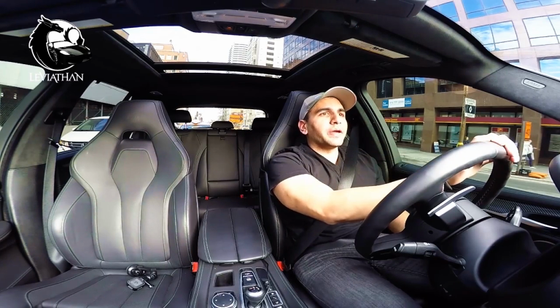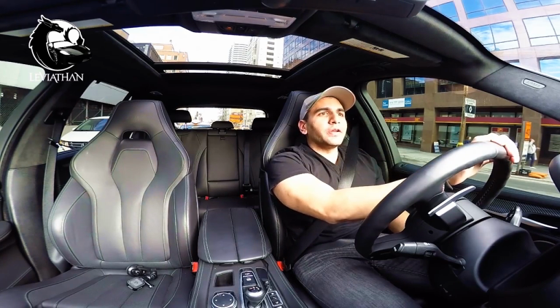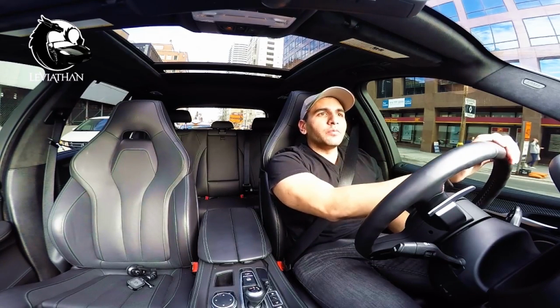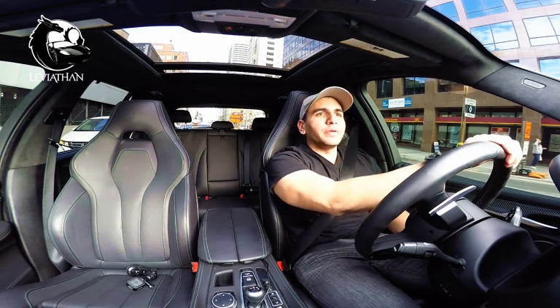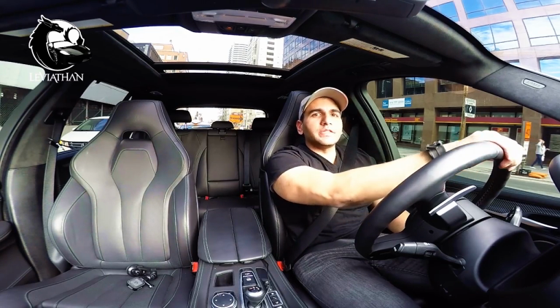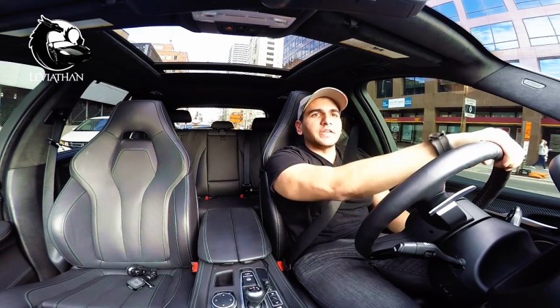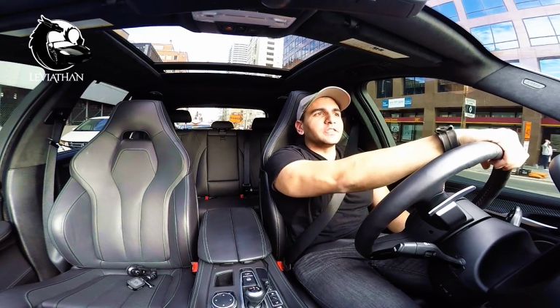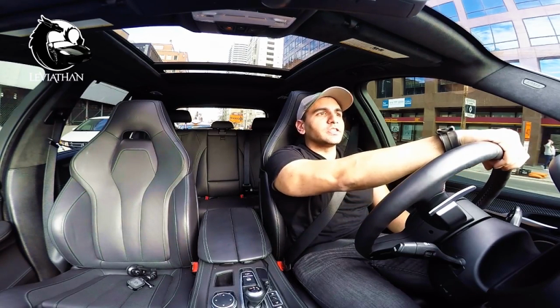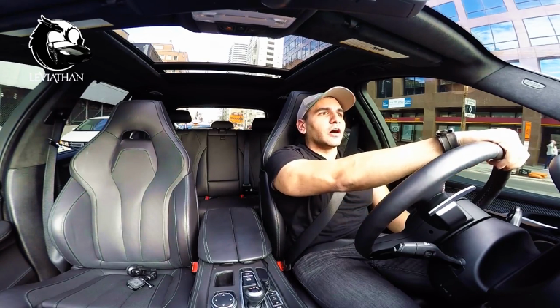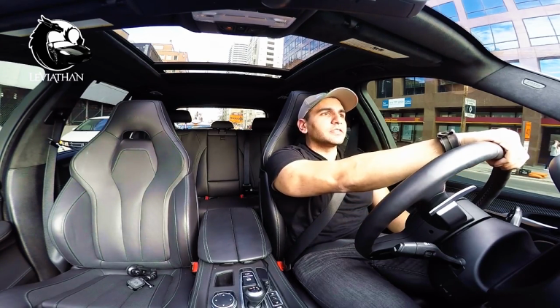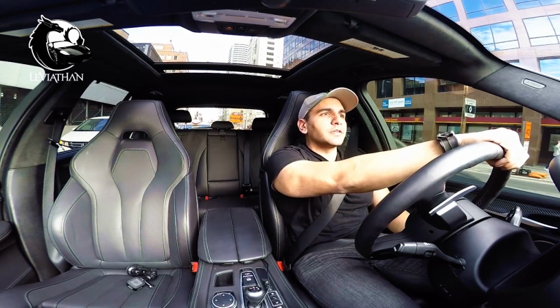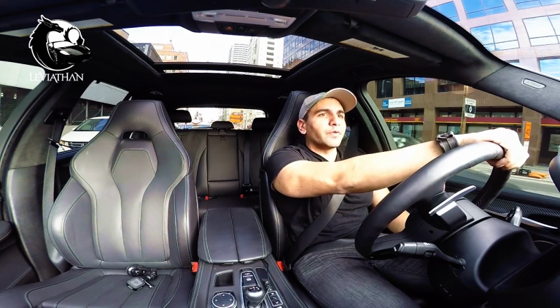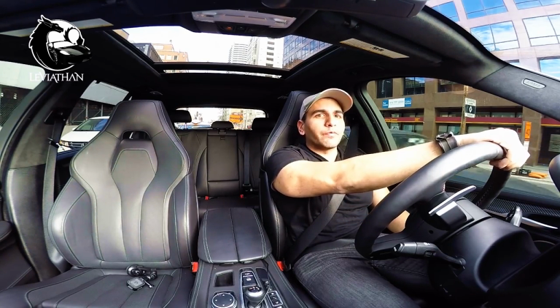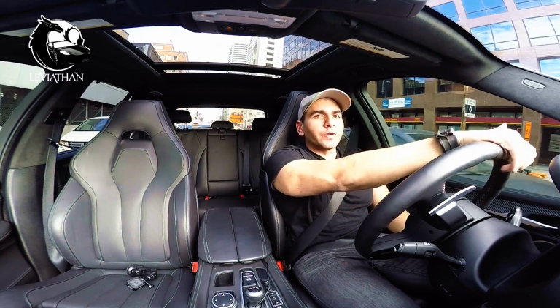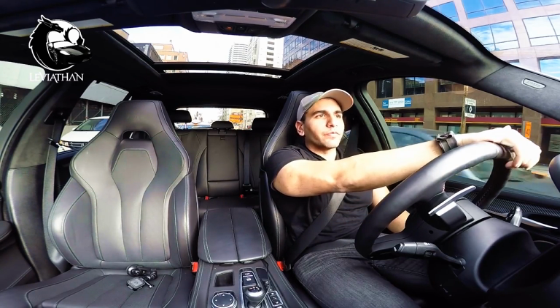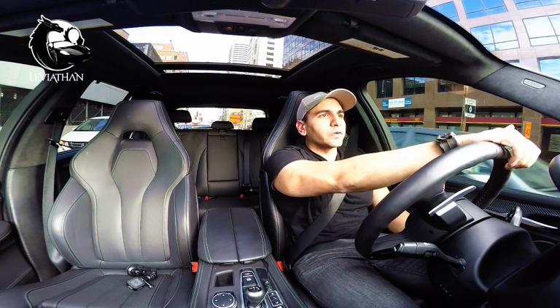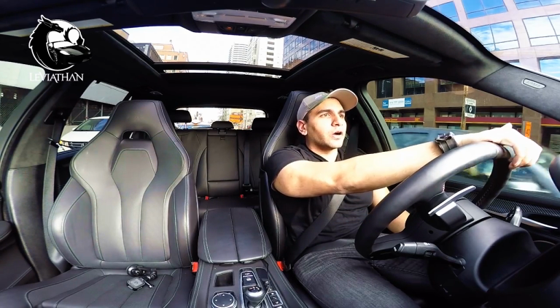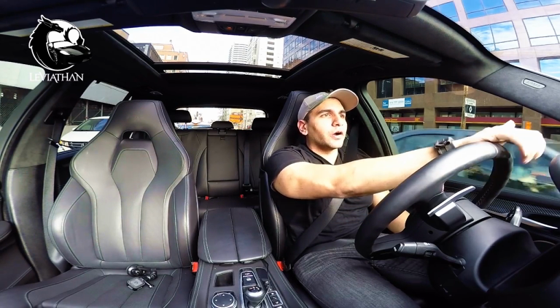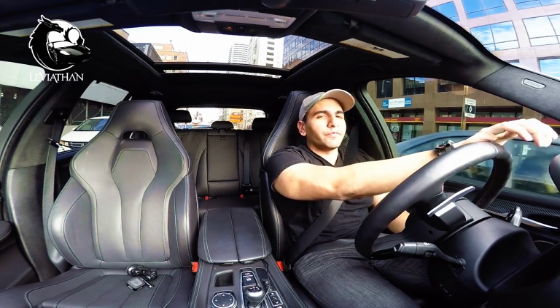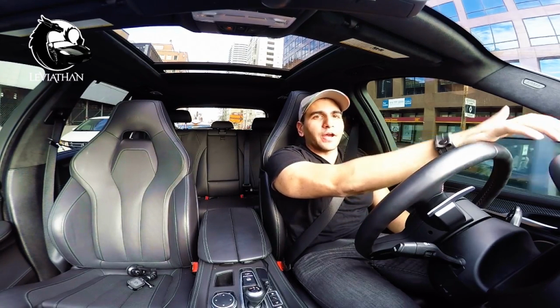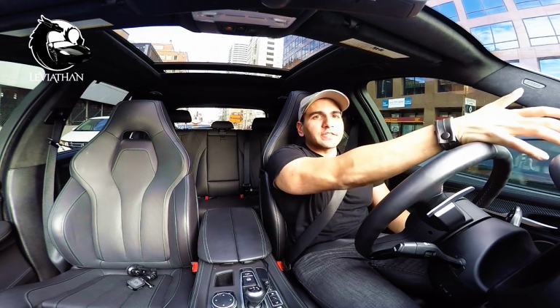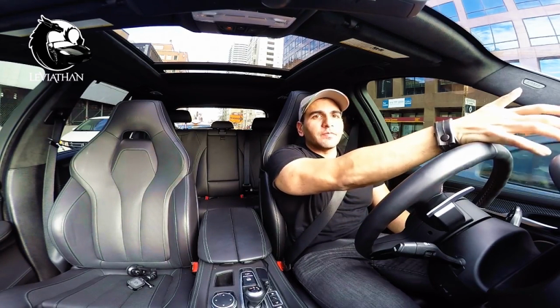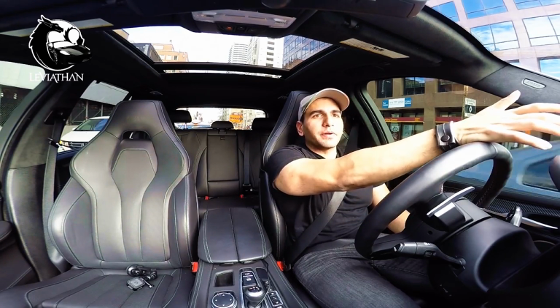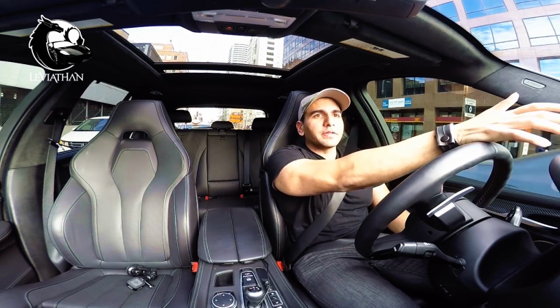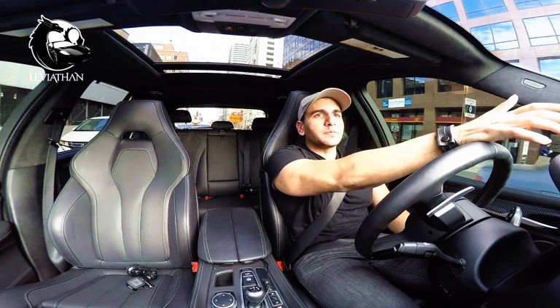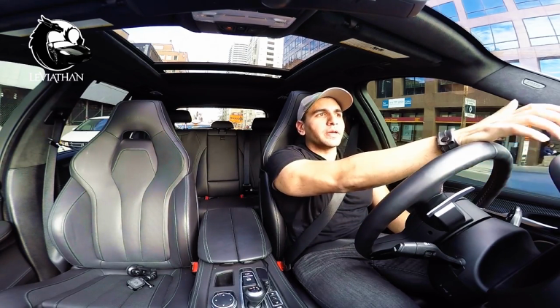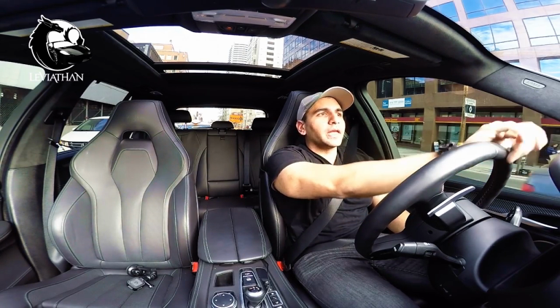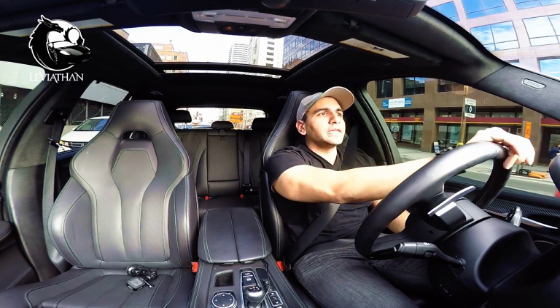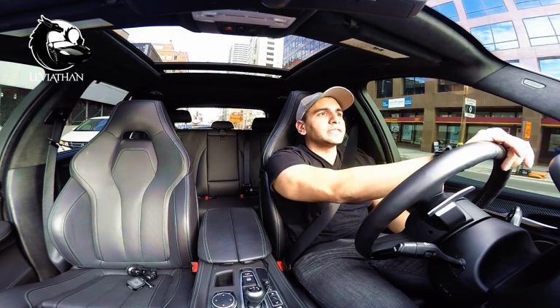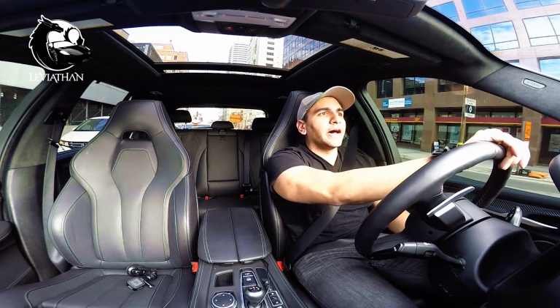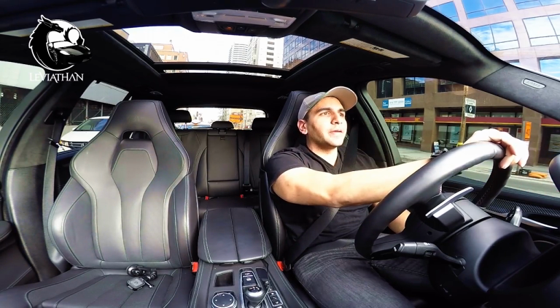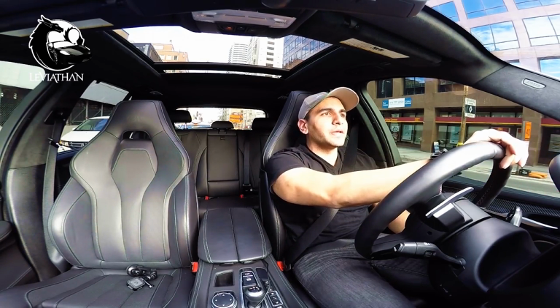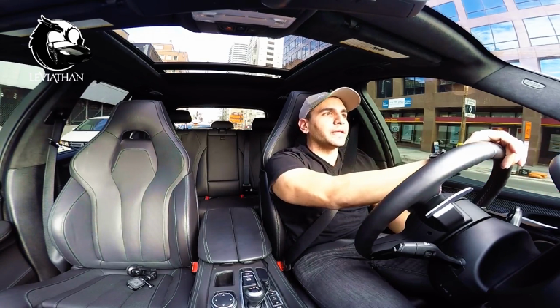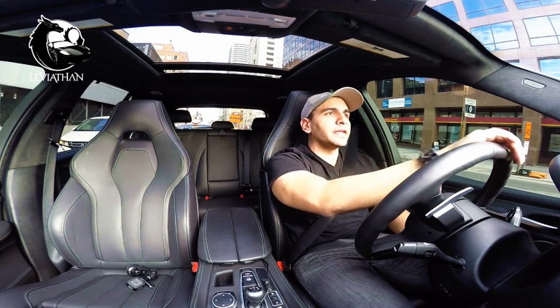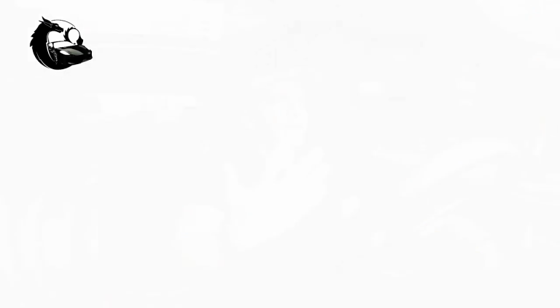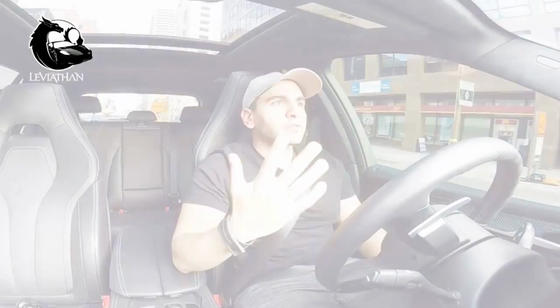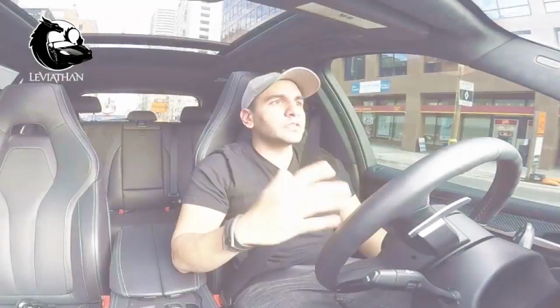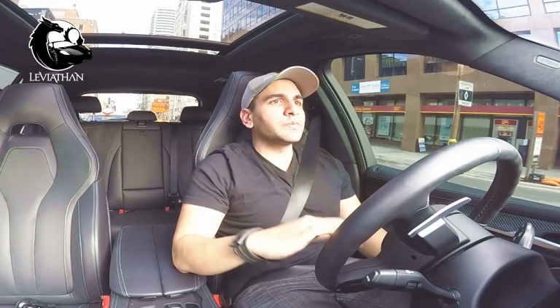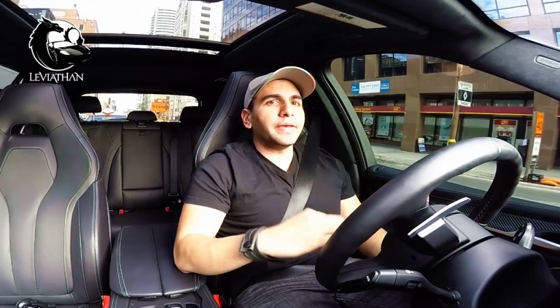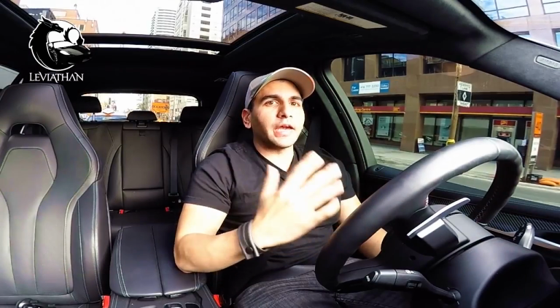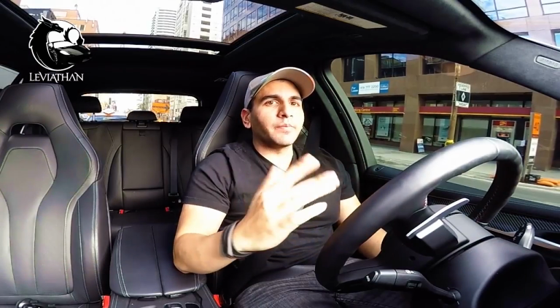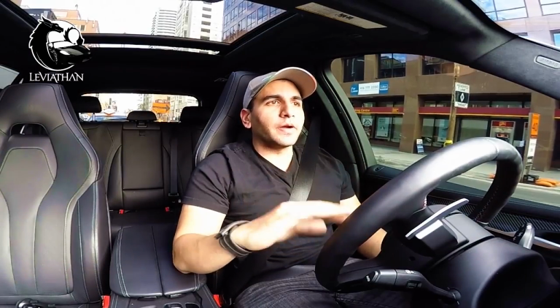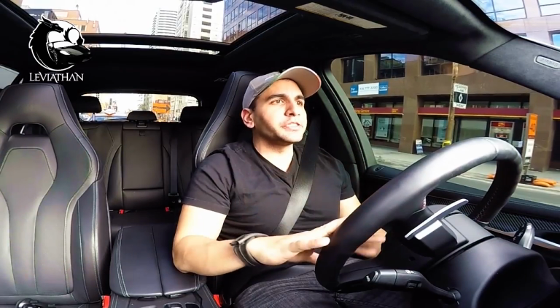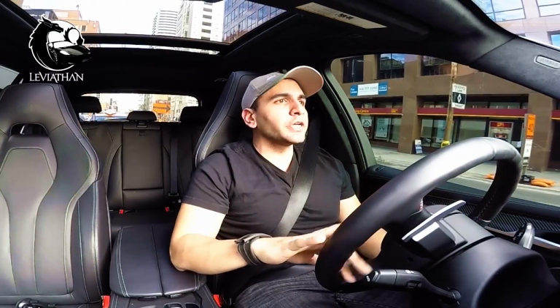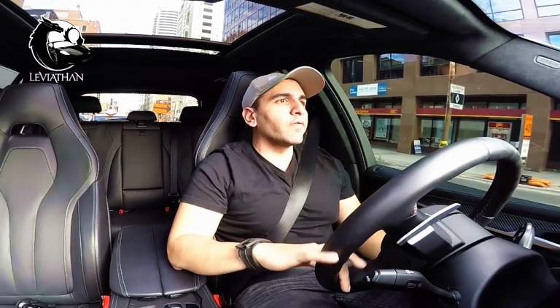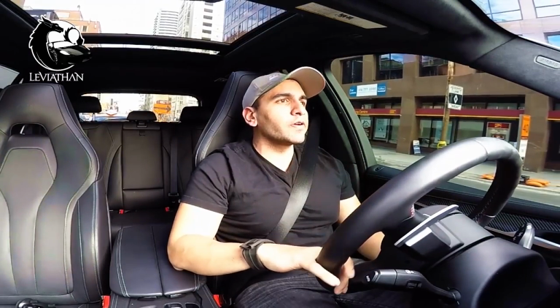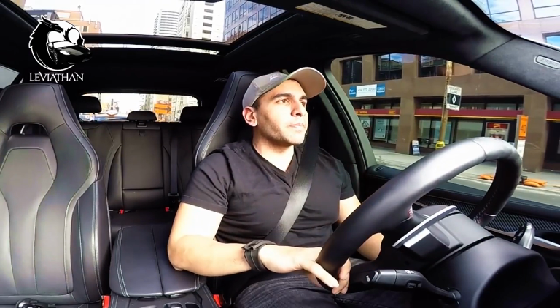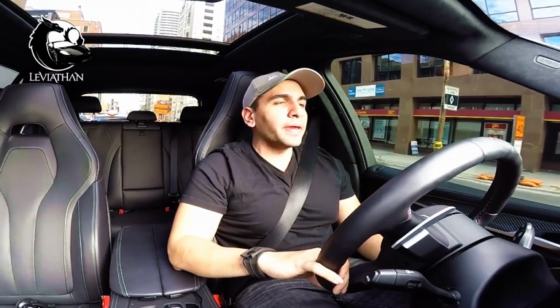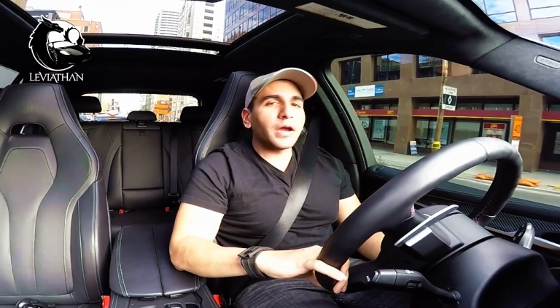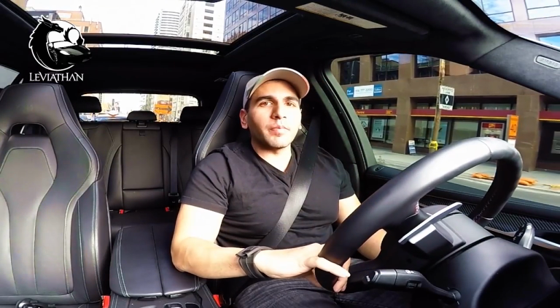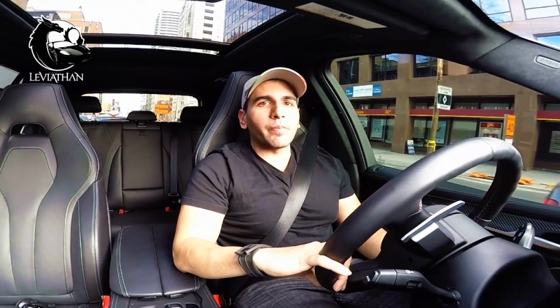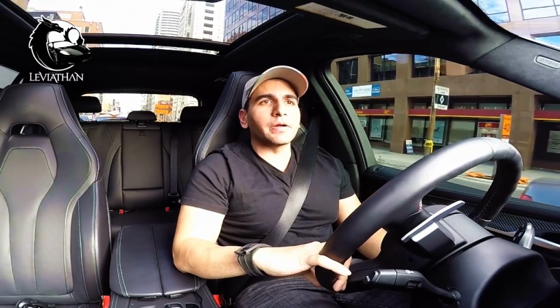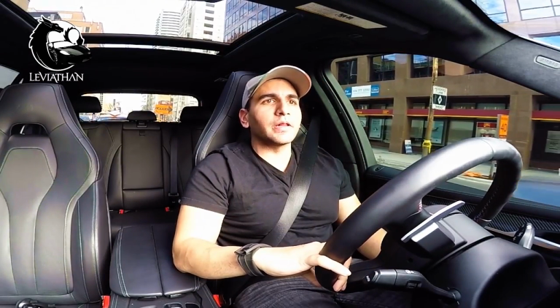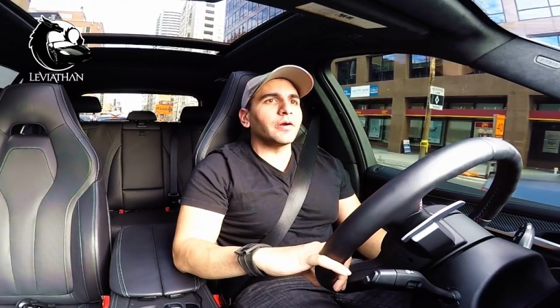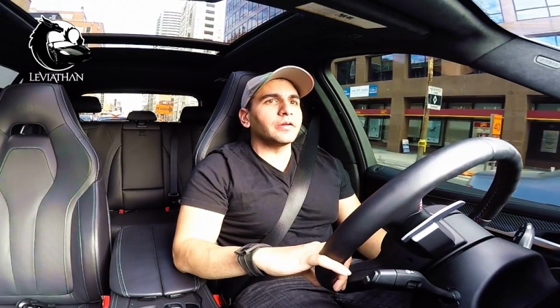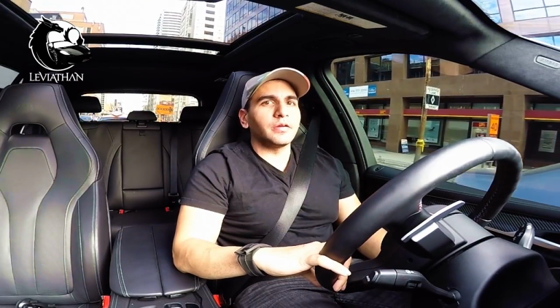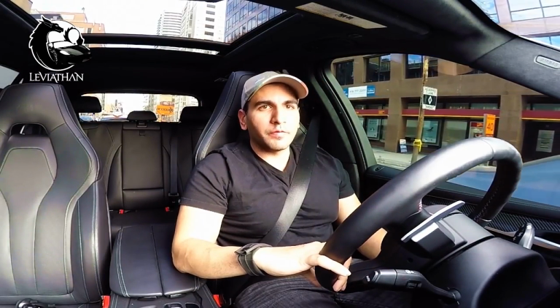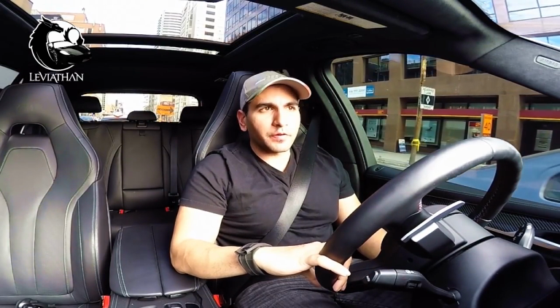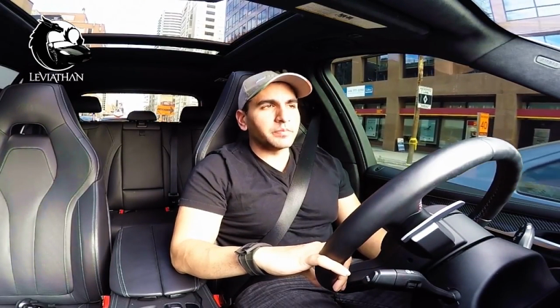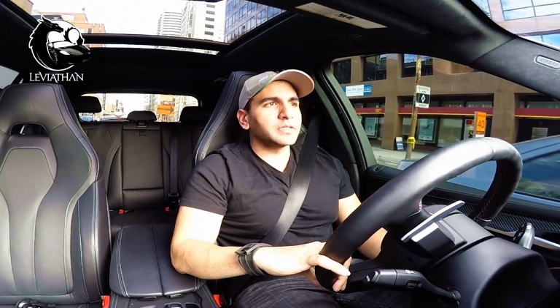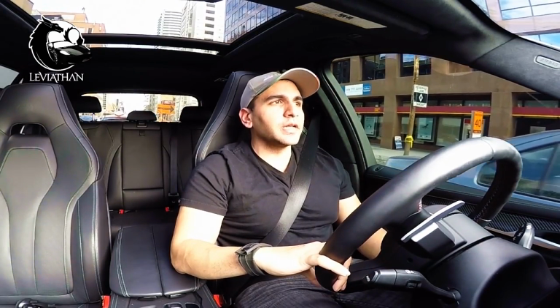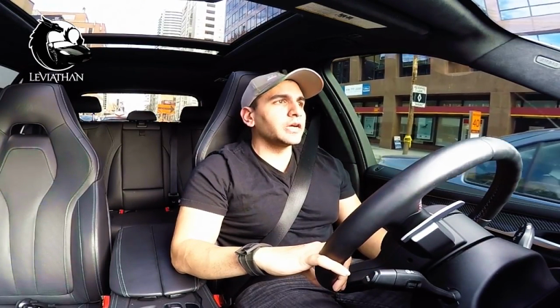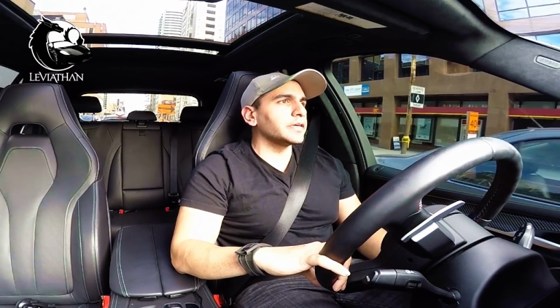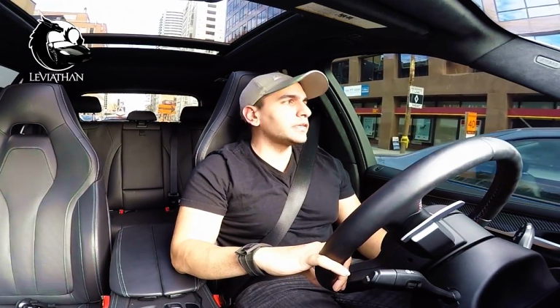It's by no means an exhaustive review of the car. In fact, I've barely spent any time in it. As we speak, I'm rushing over to pick up my McLaren from McLaren.